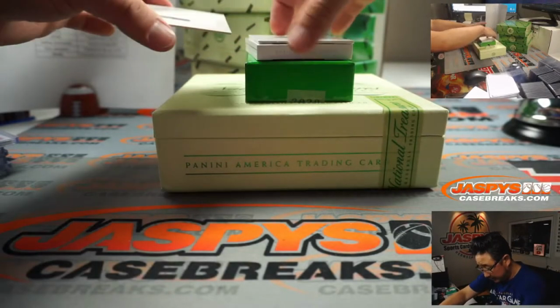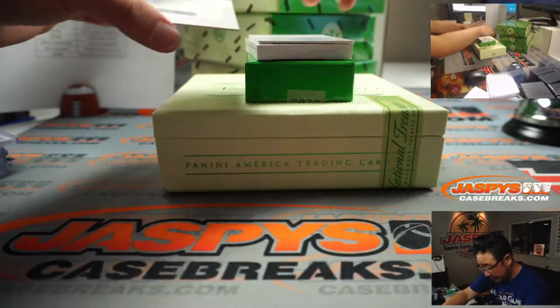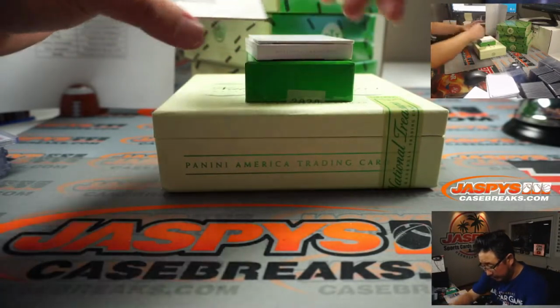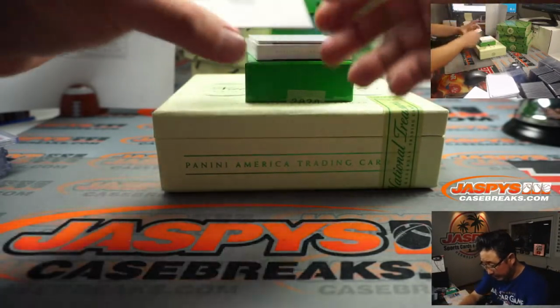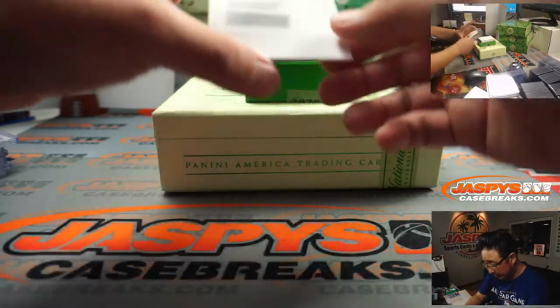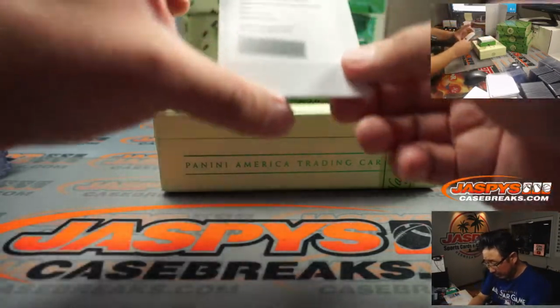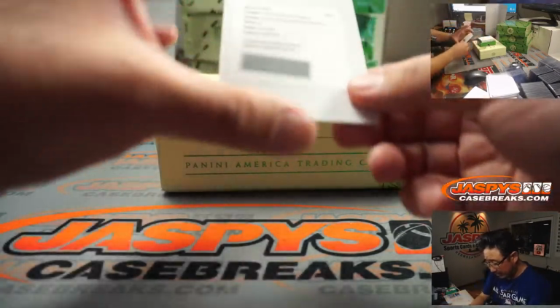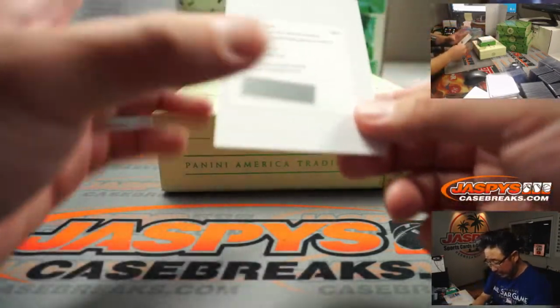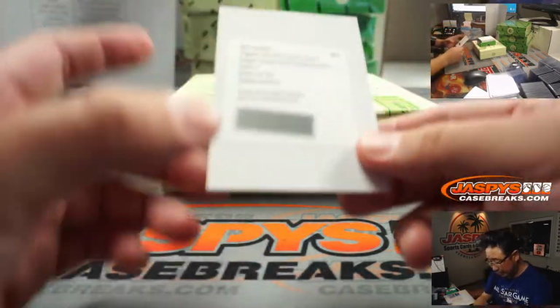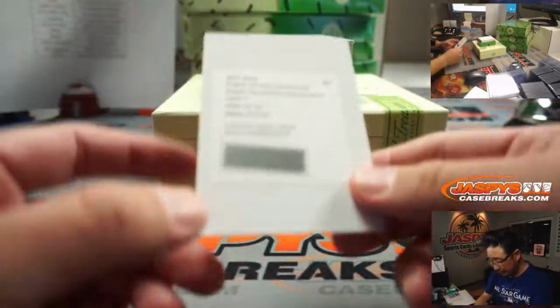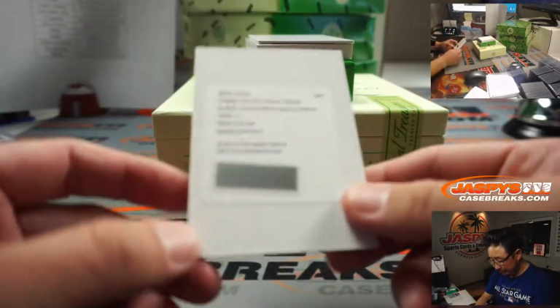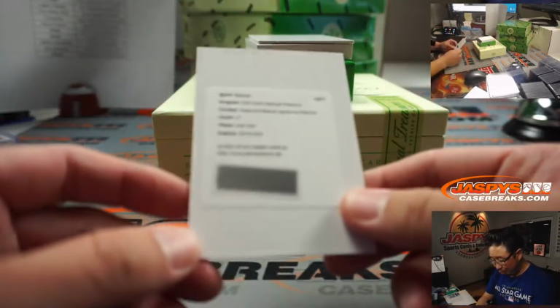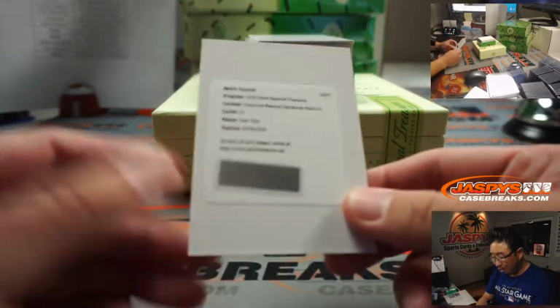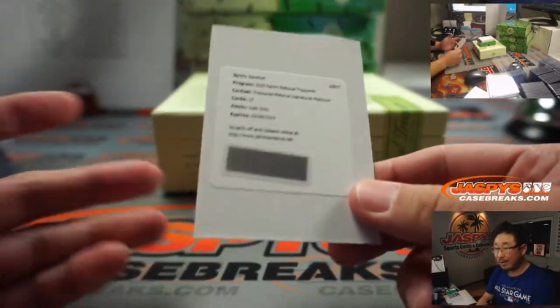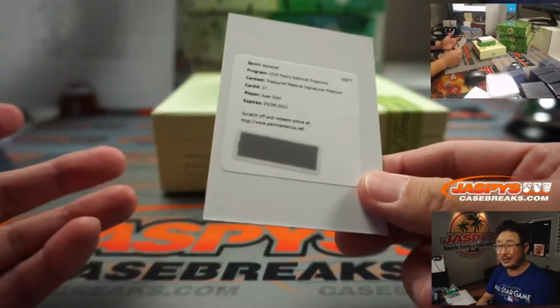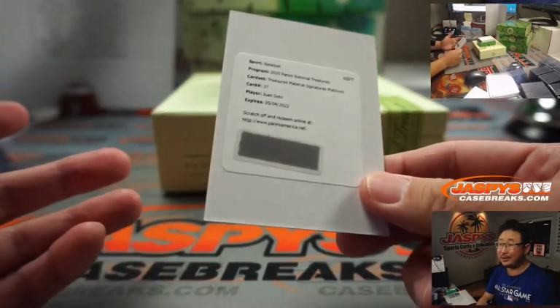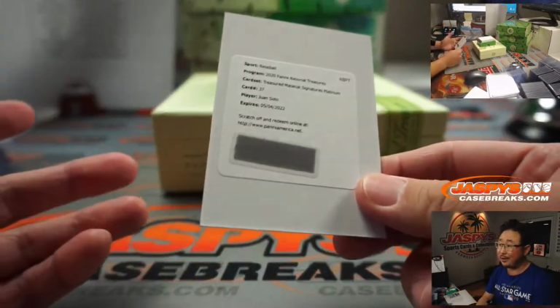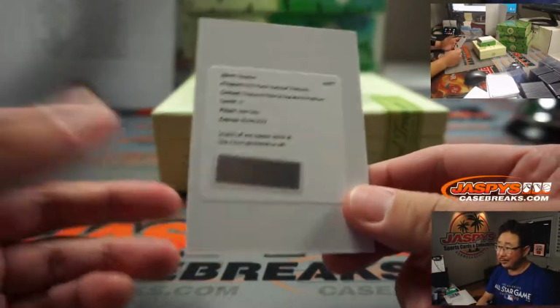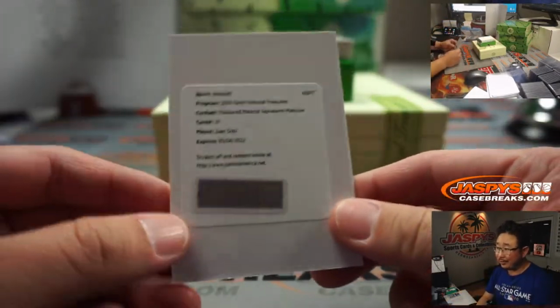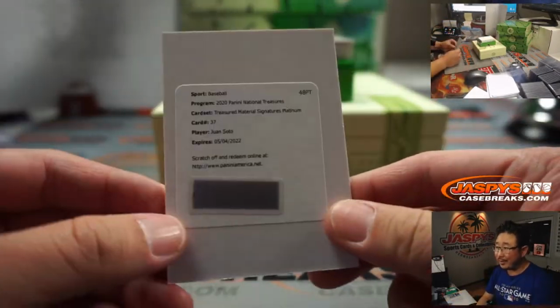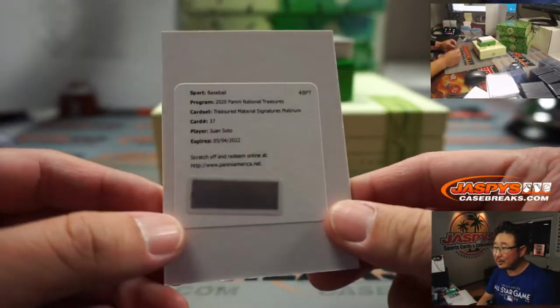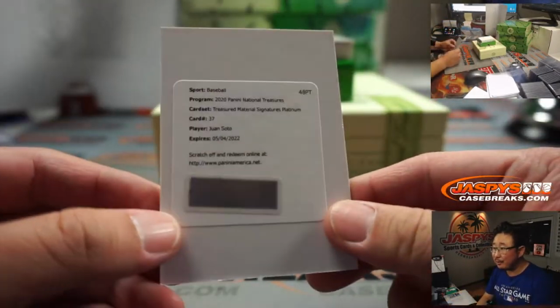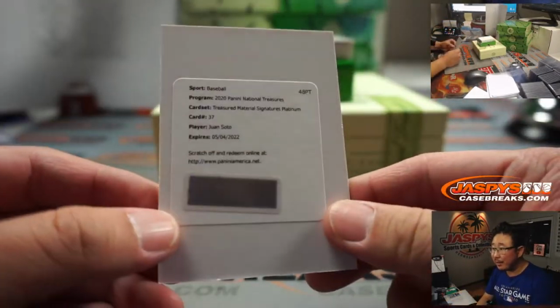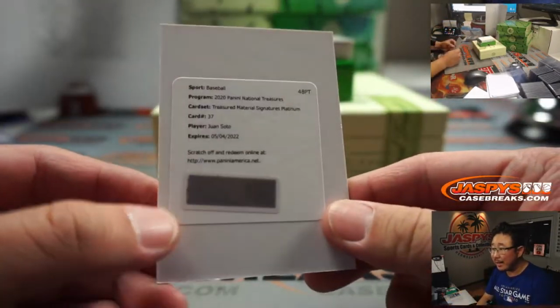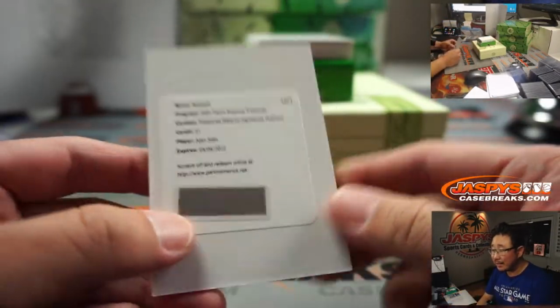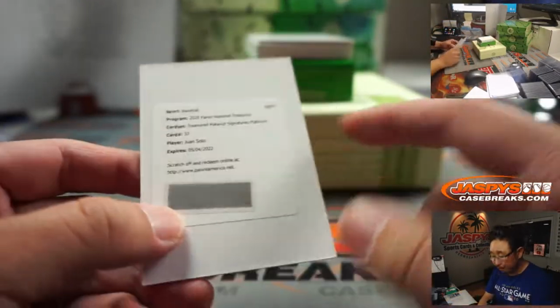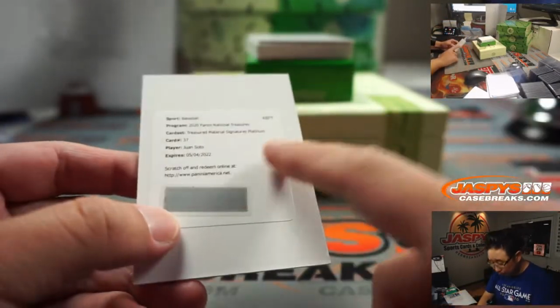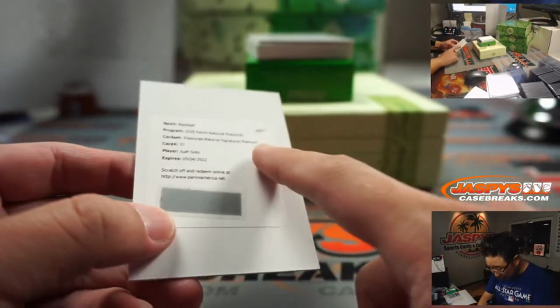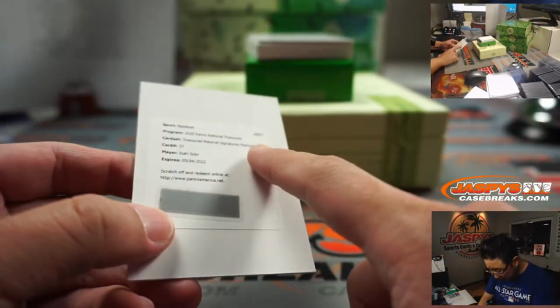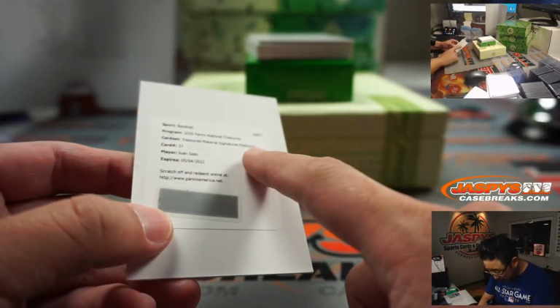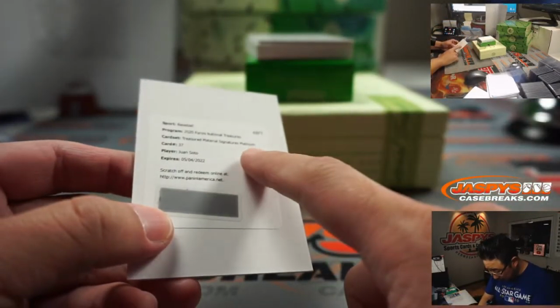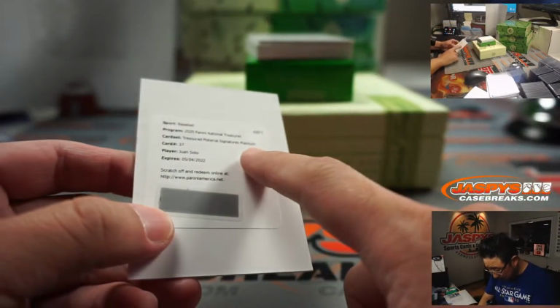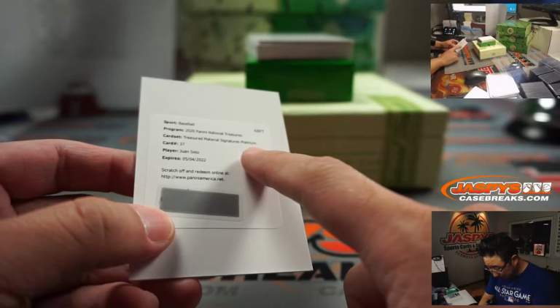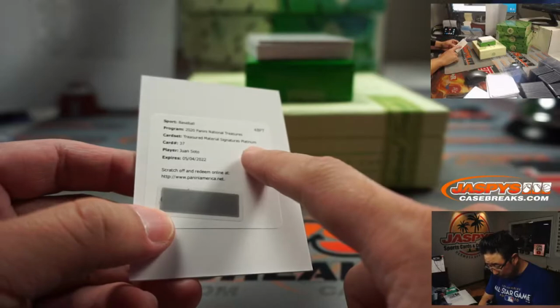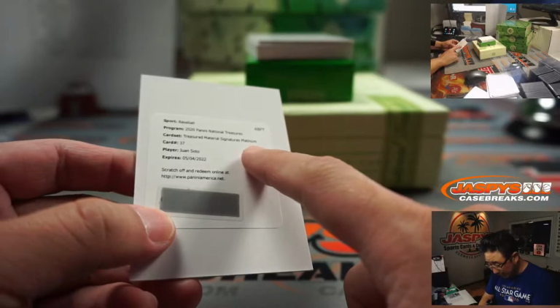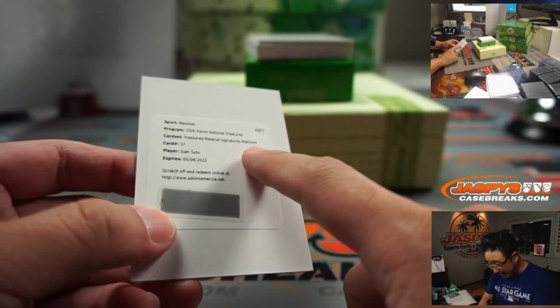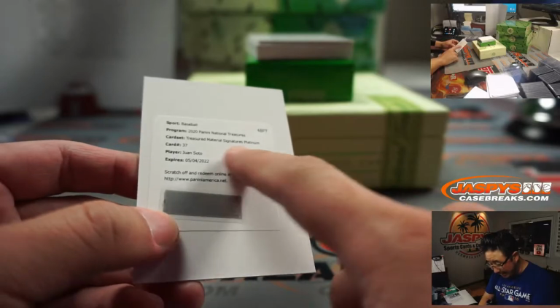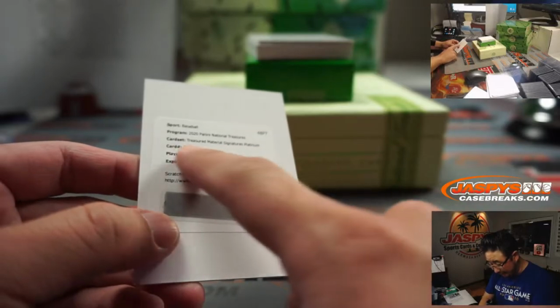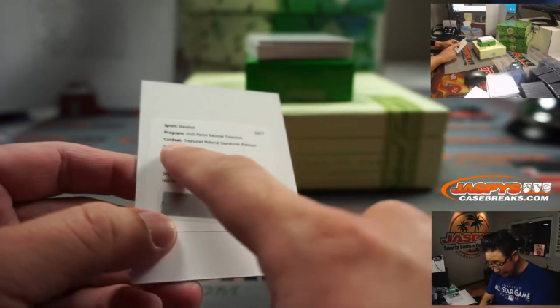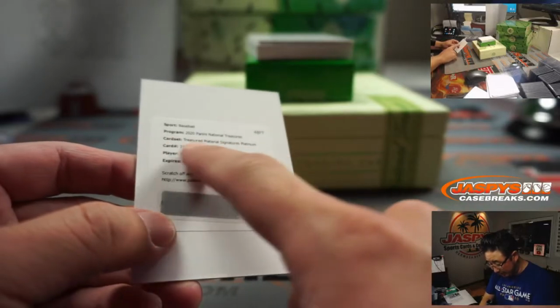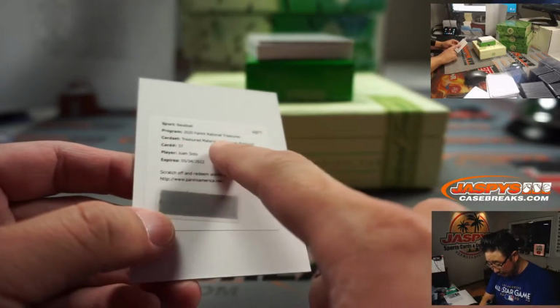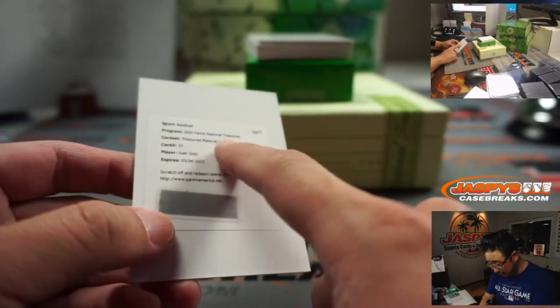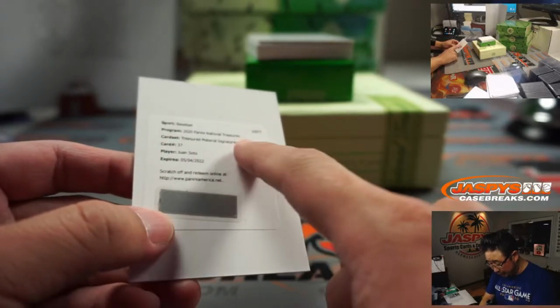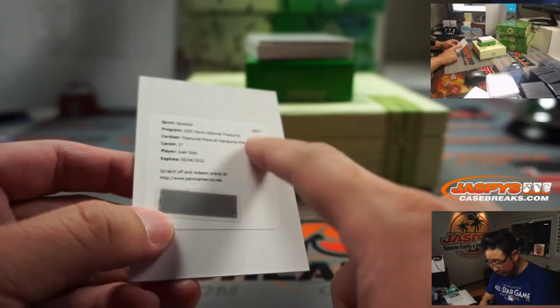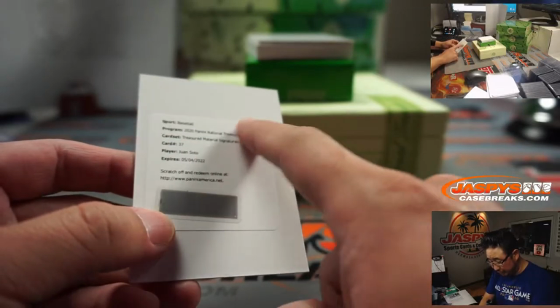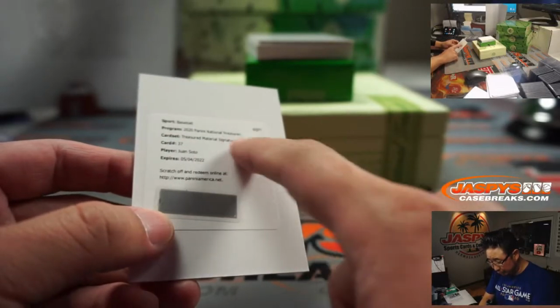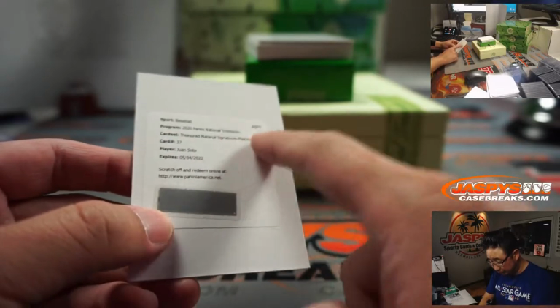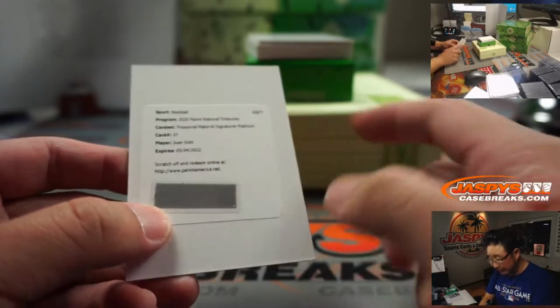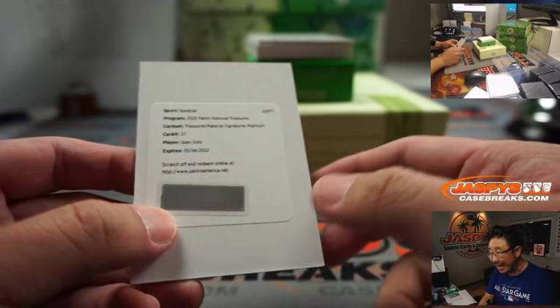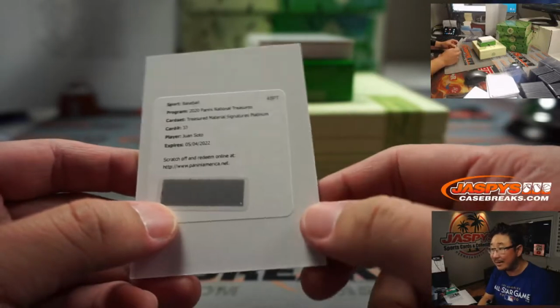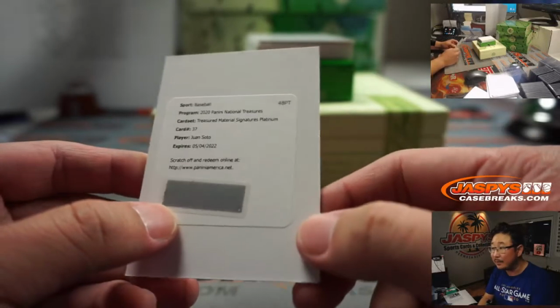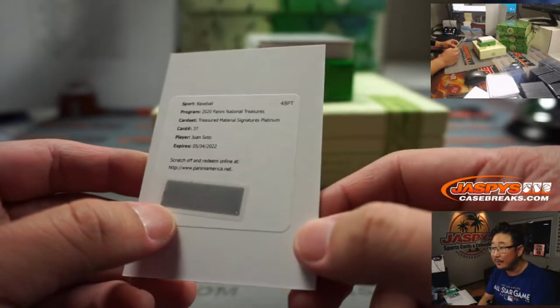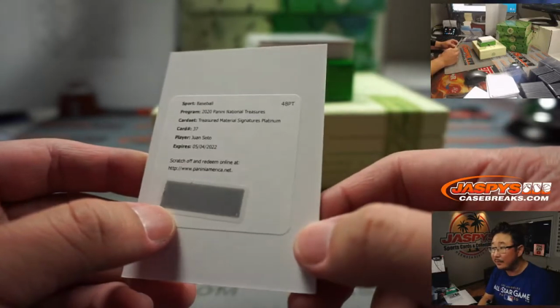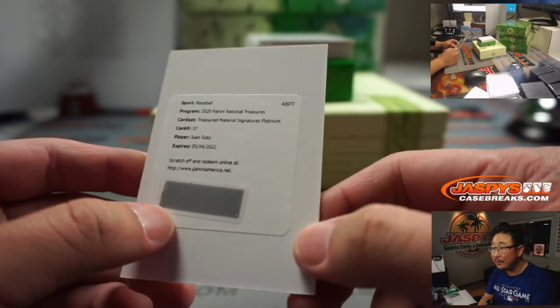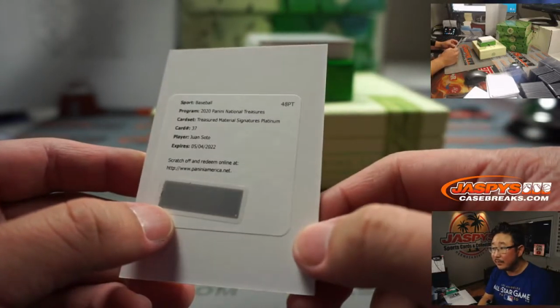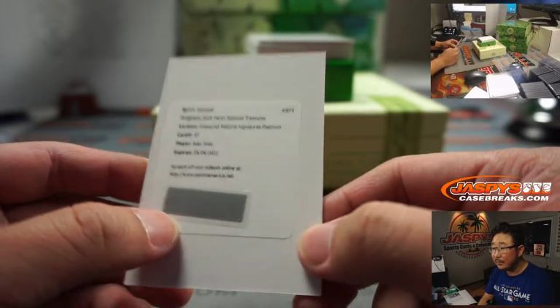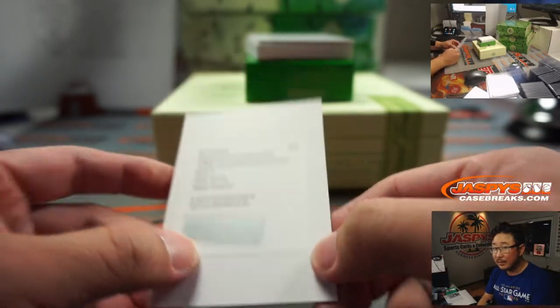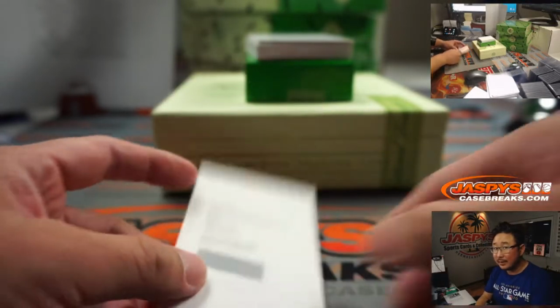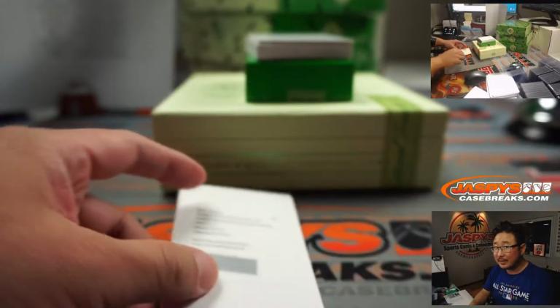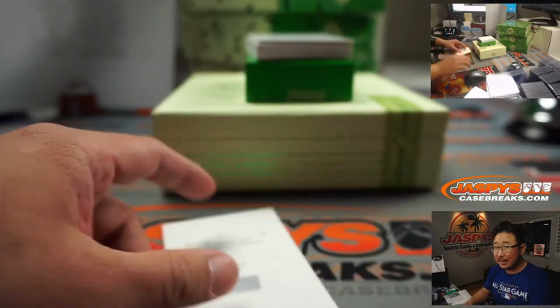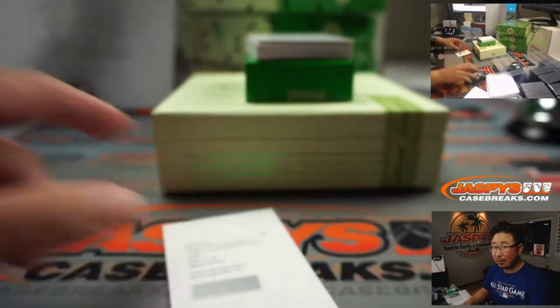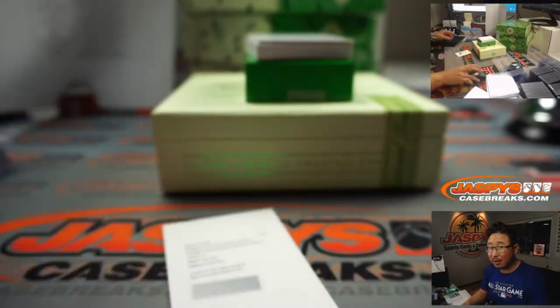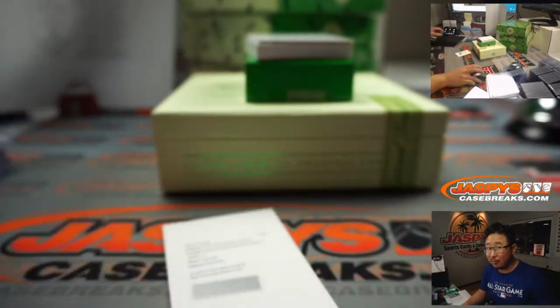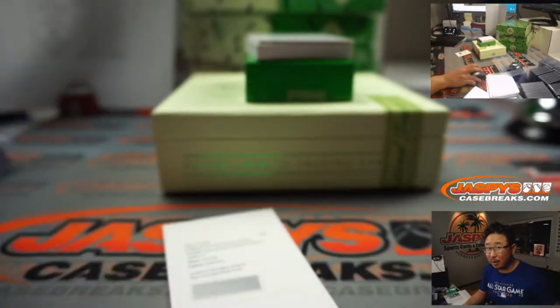We've got a Redemption — Juan Soto. That's pretty nice. Platinum Treasure material signatures, platinum. Is that a one-of-one?